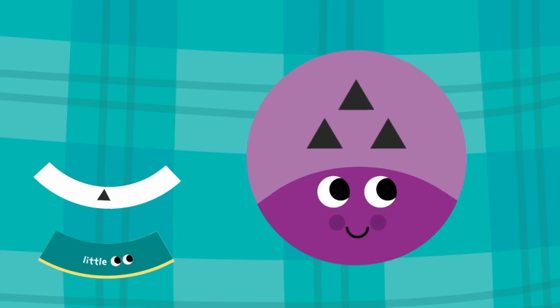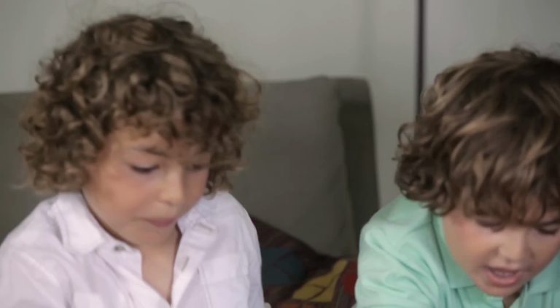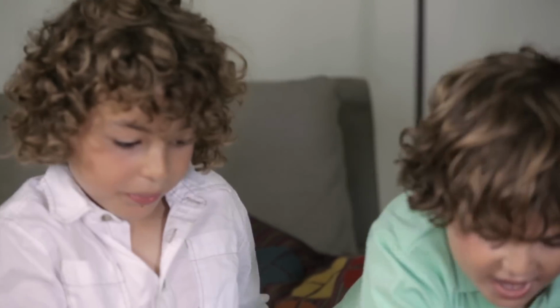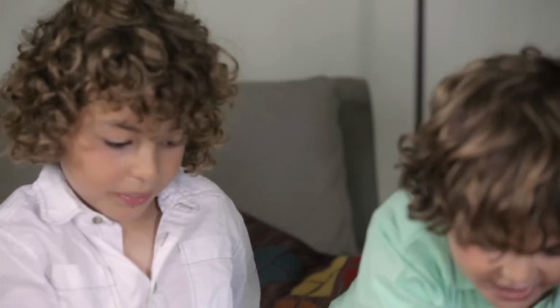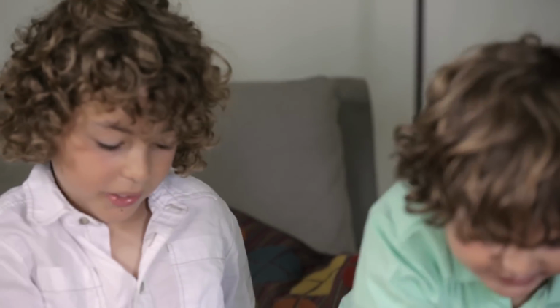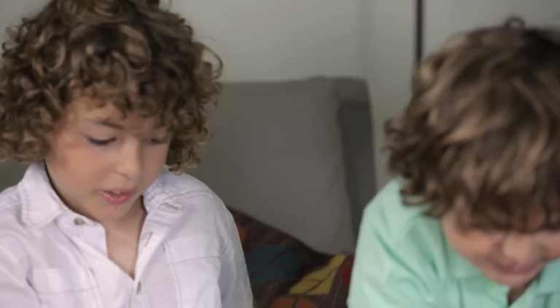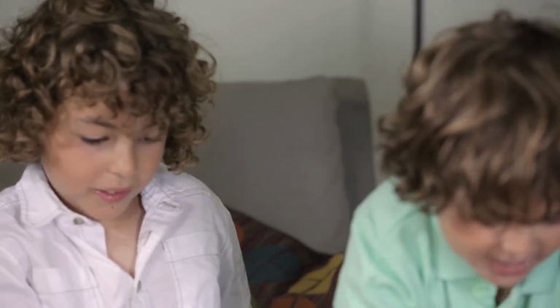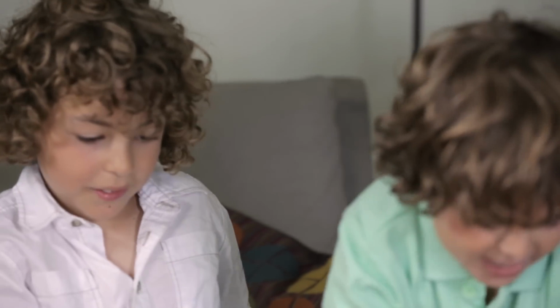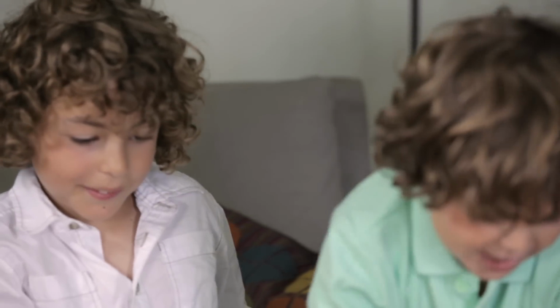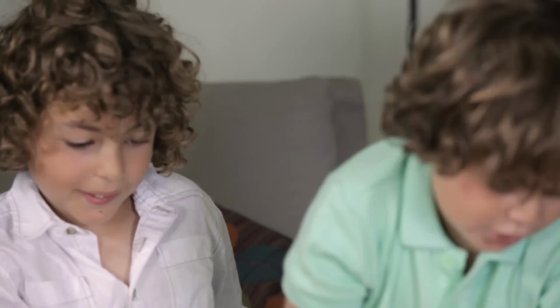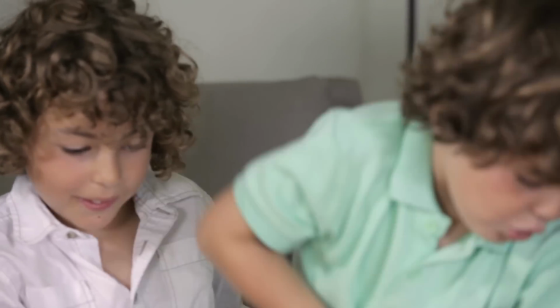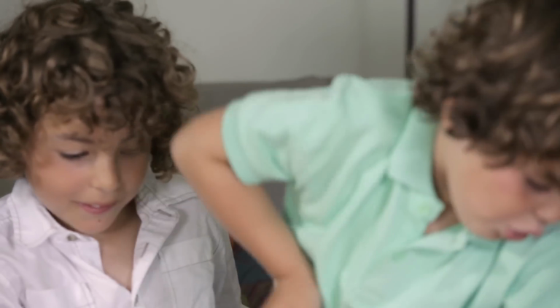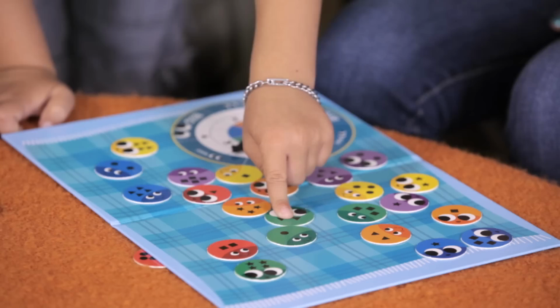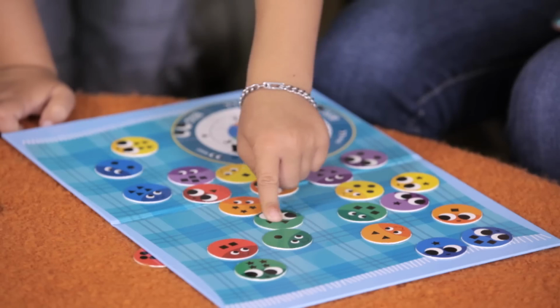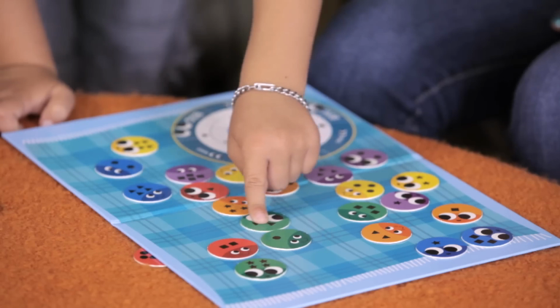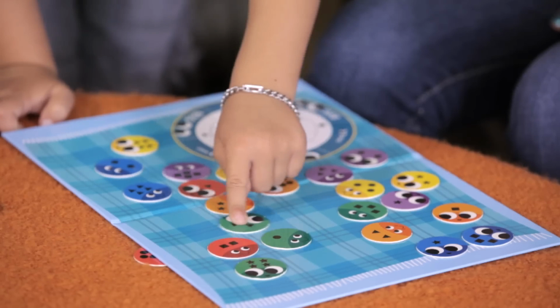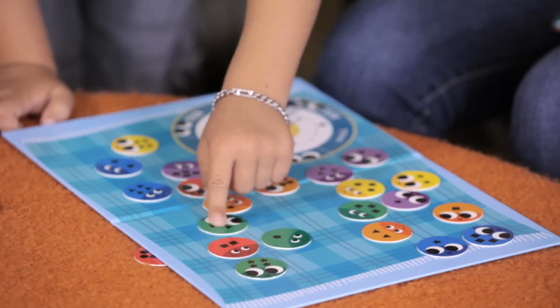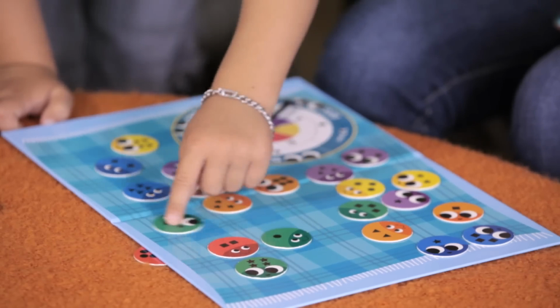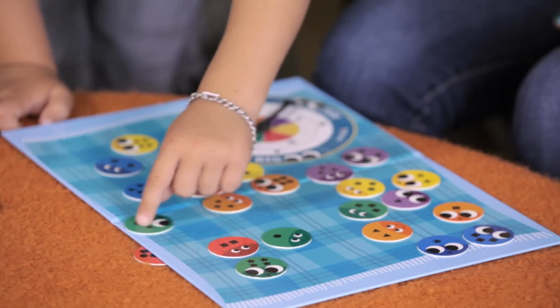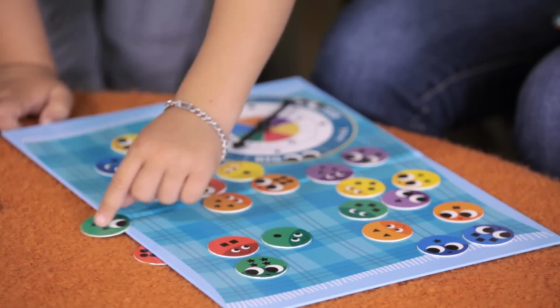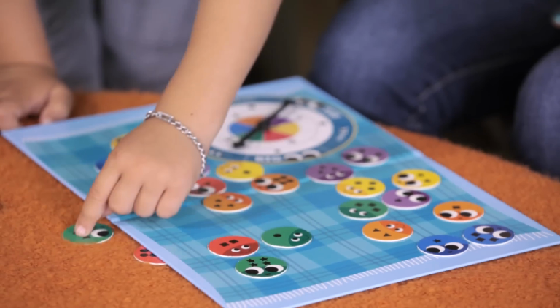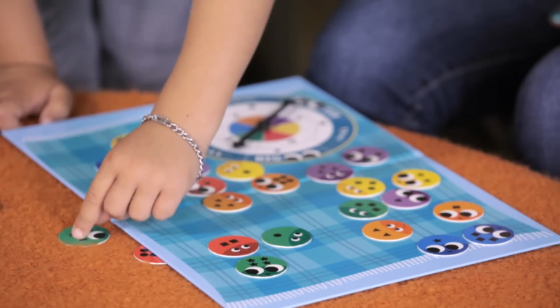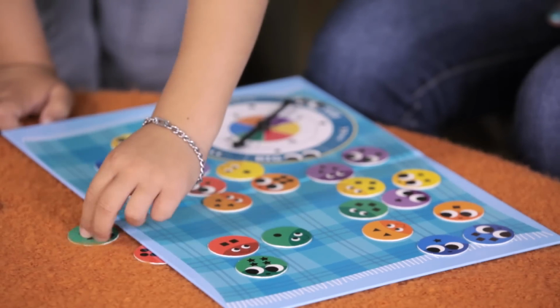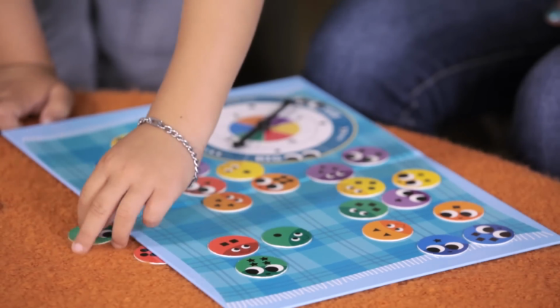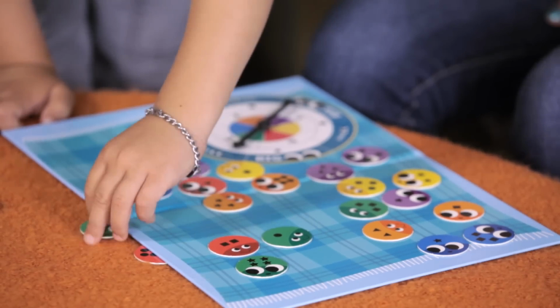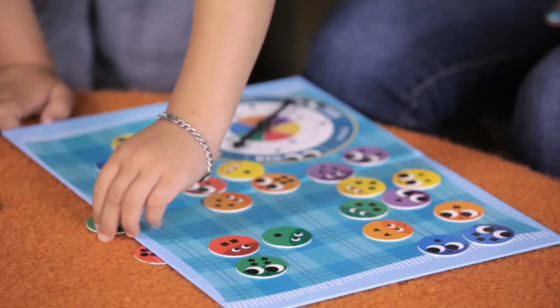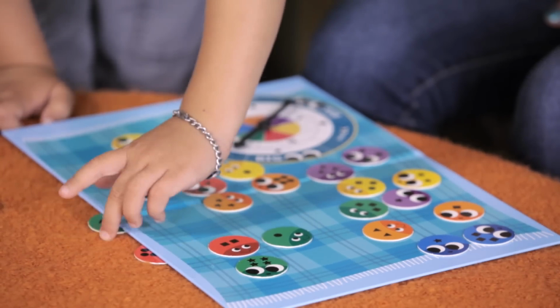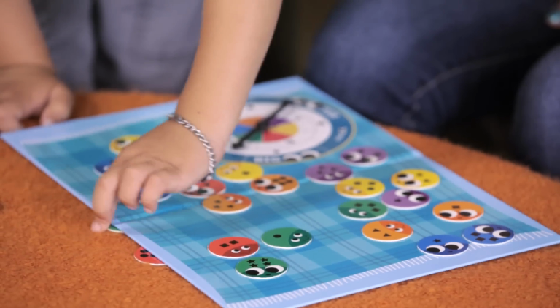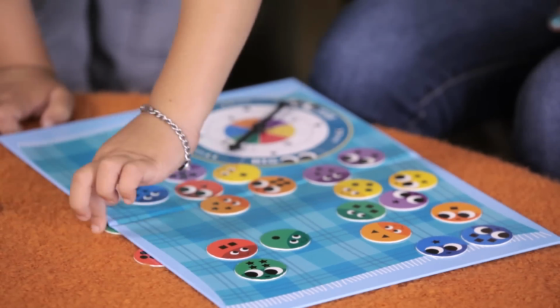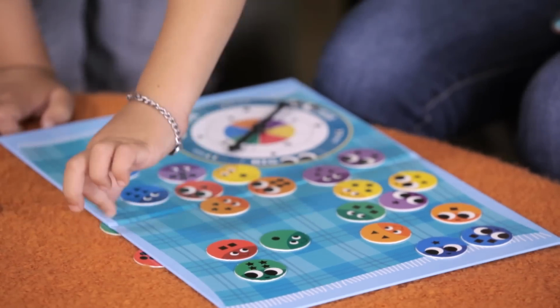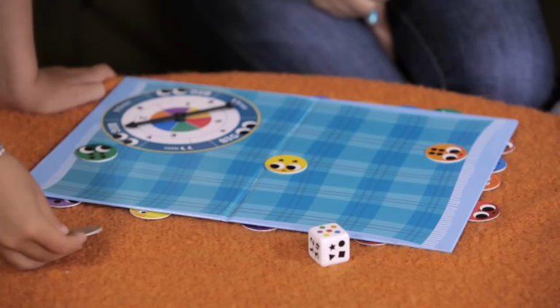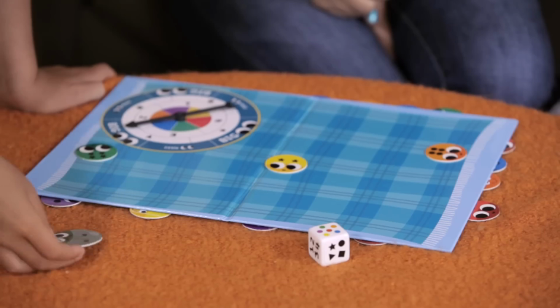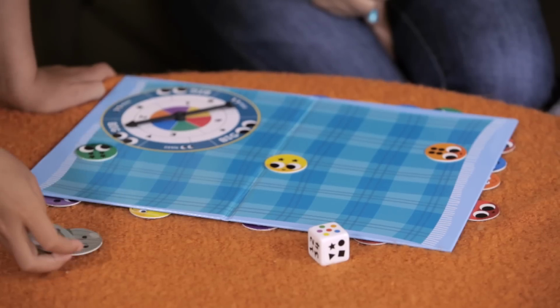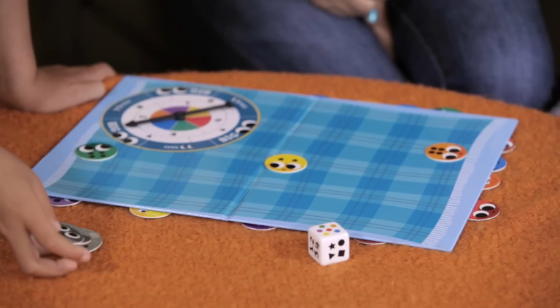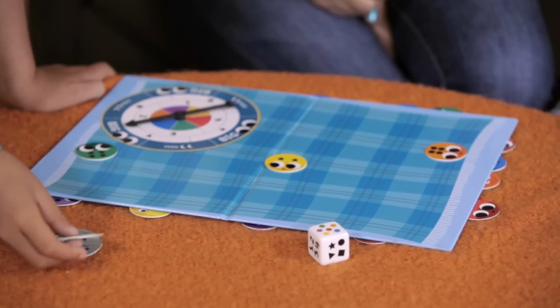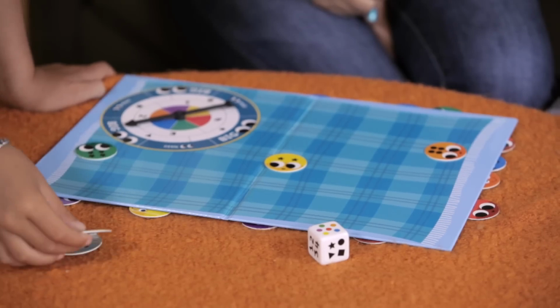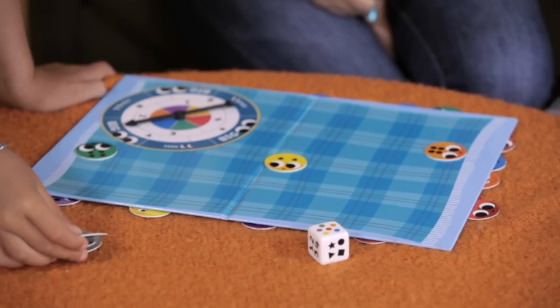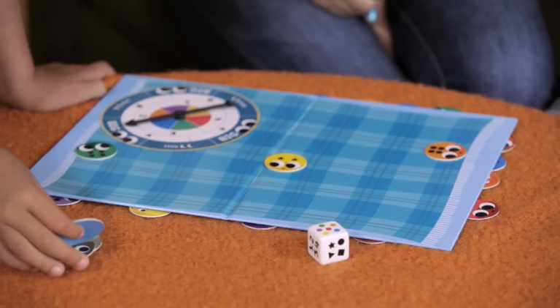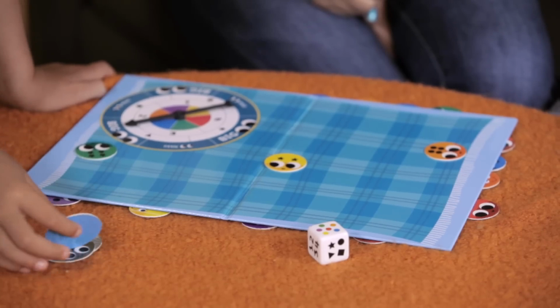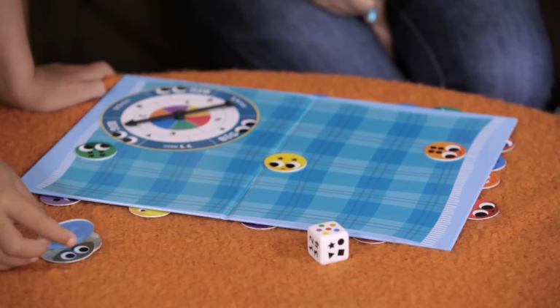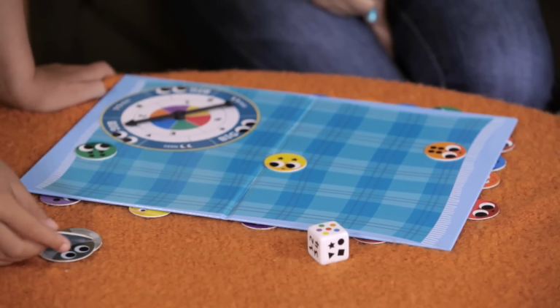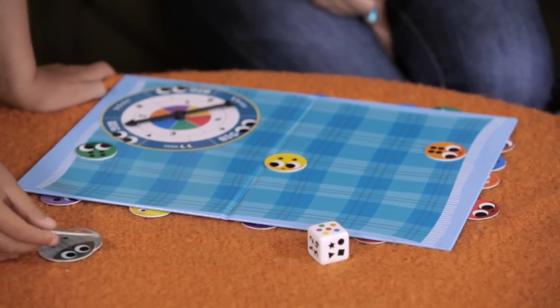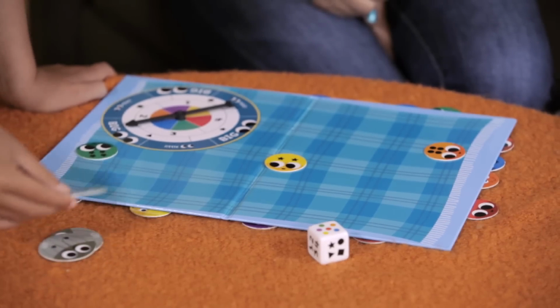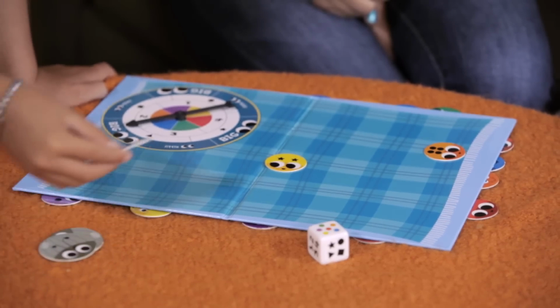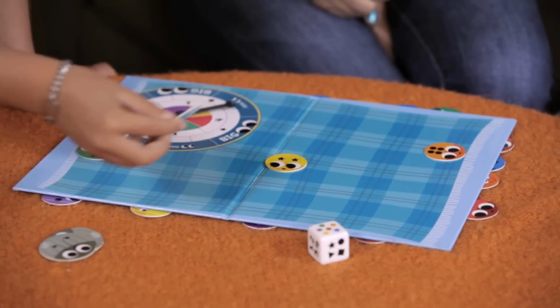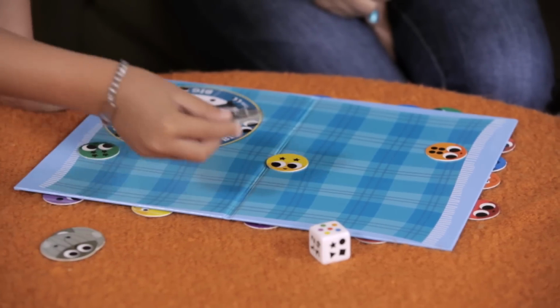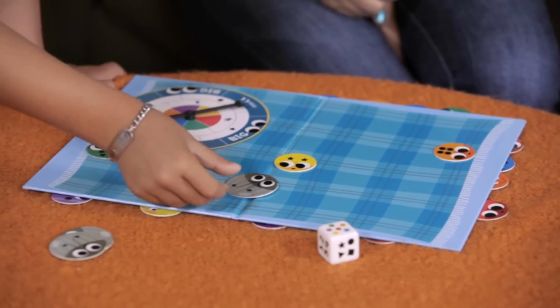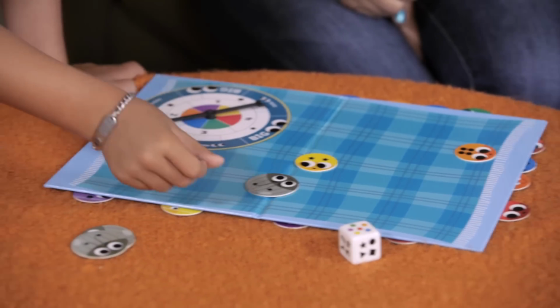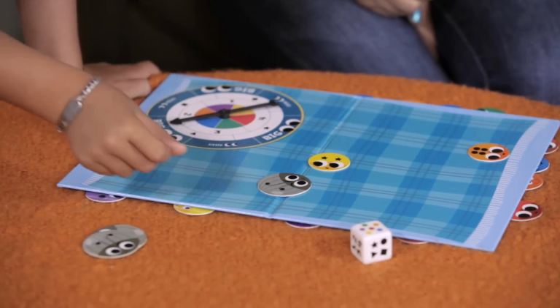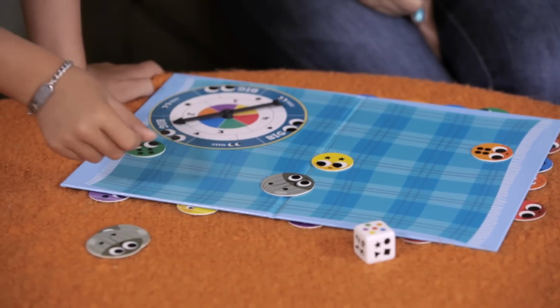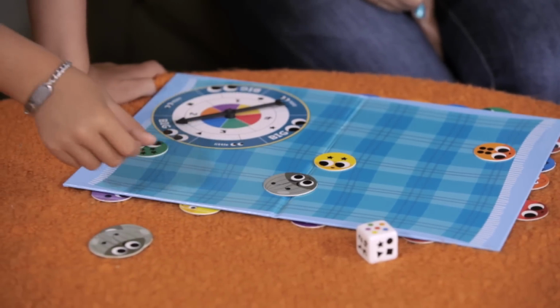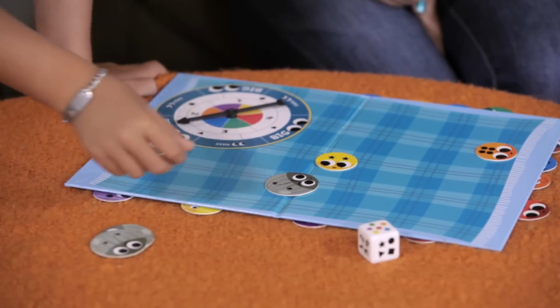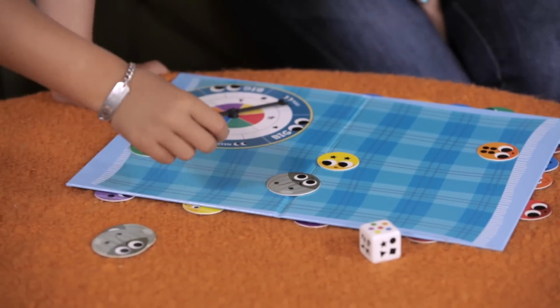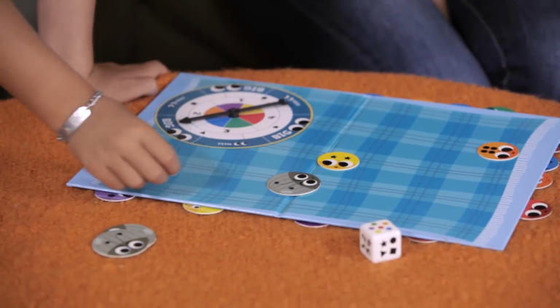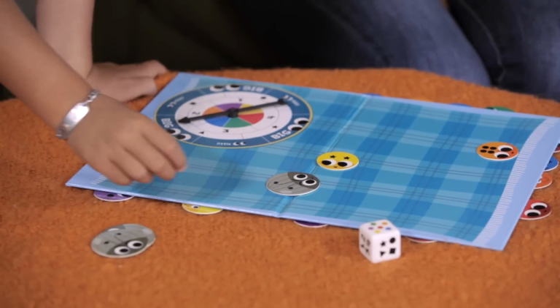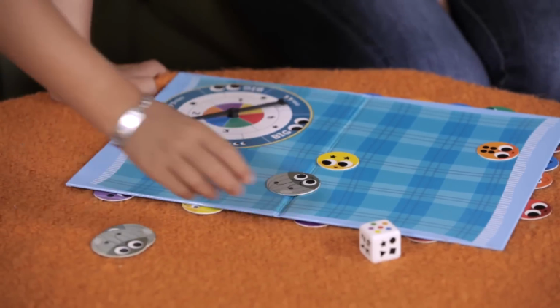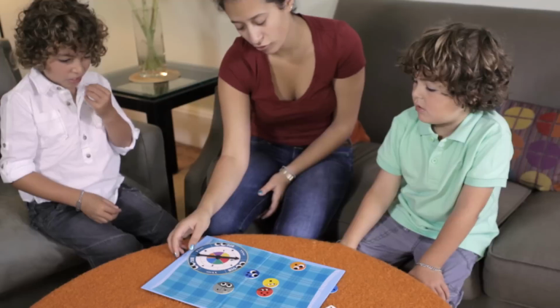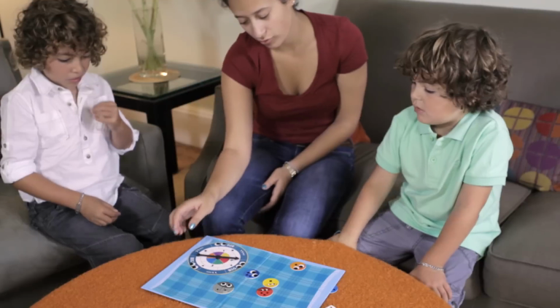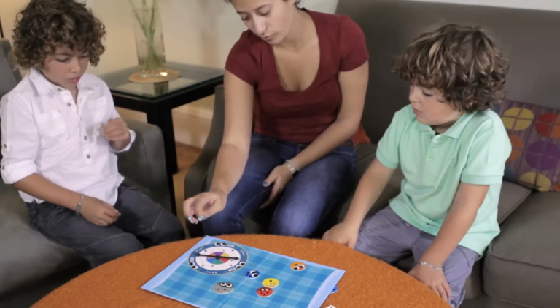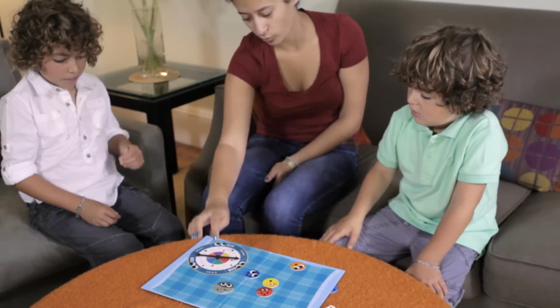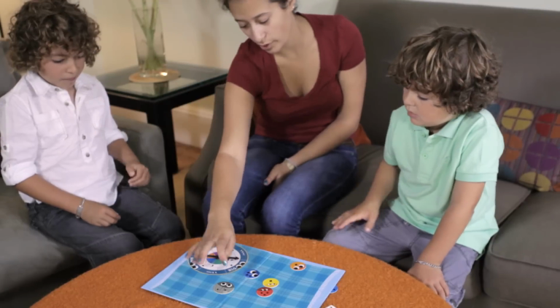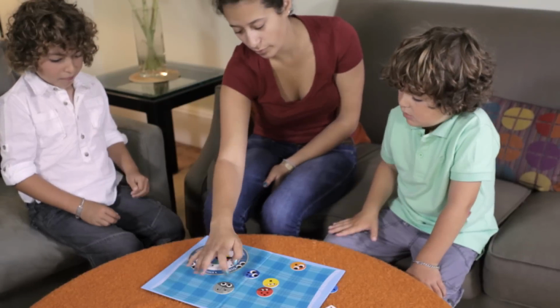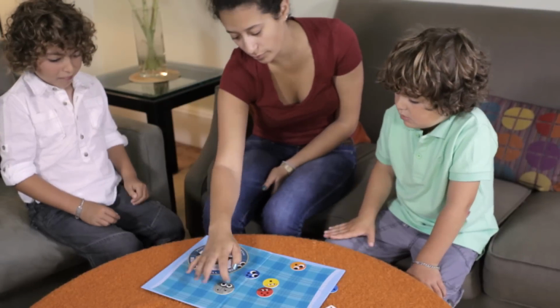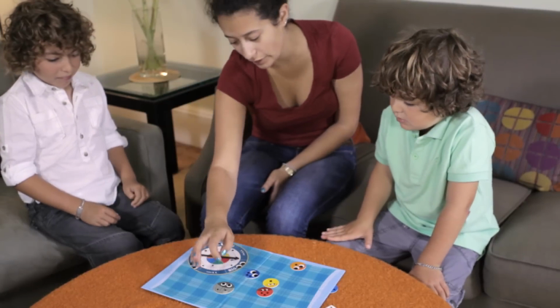When you find a bug, slip it under the rug. If no bug matches, you get a stink bug — P.U.! Place it on the rug.